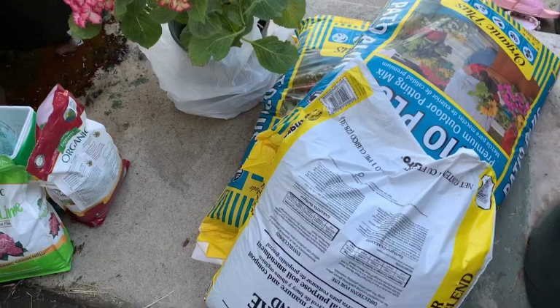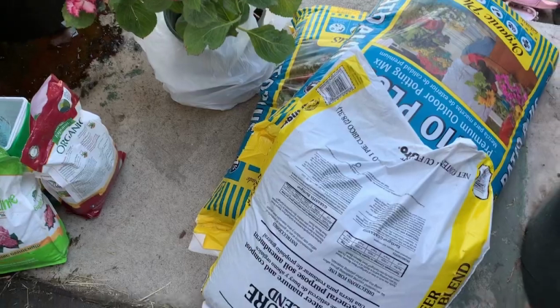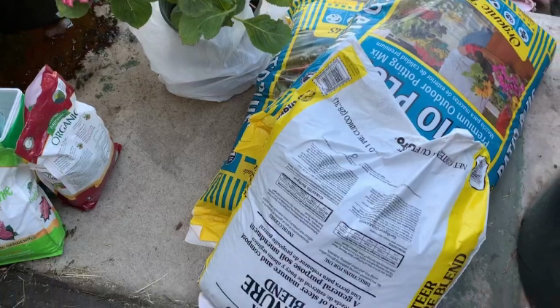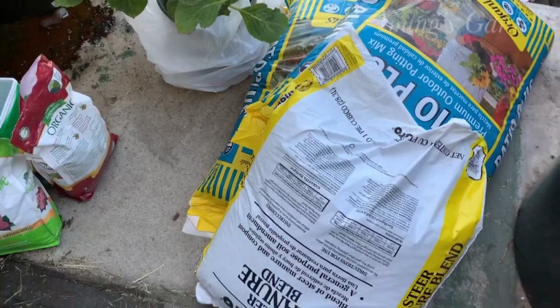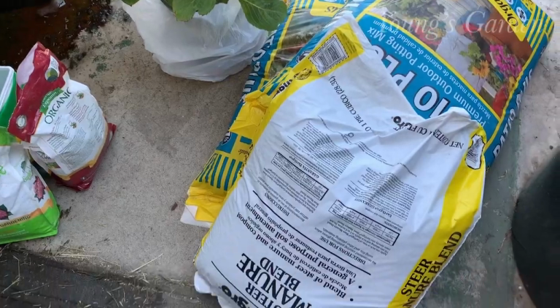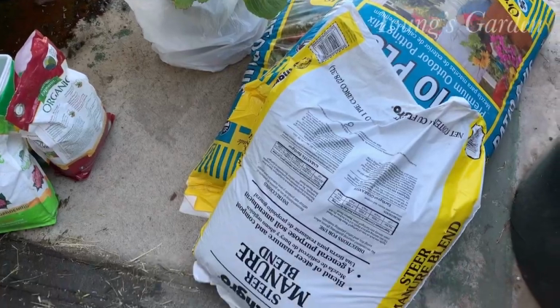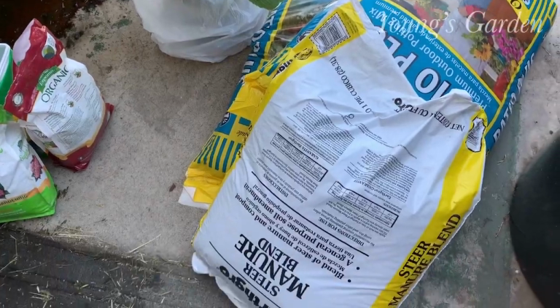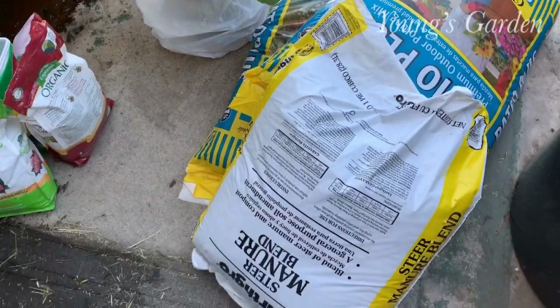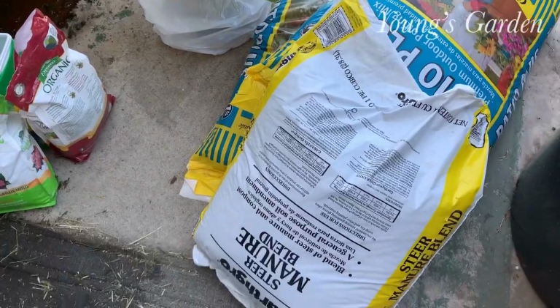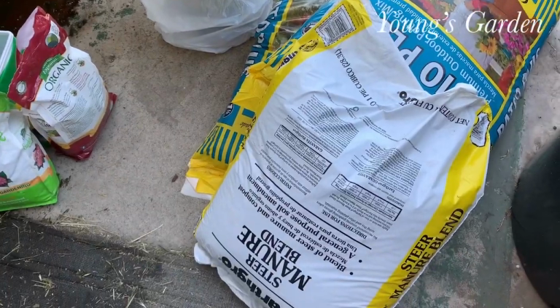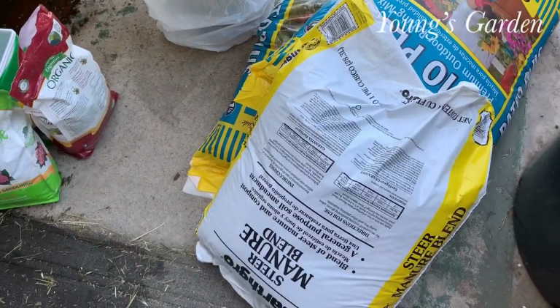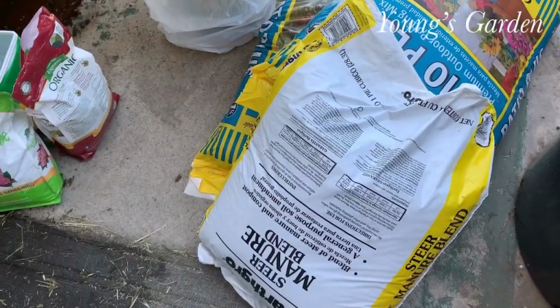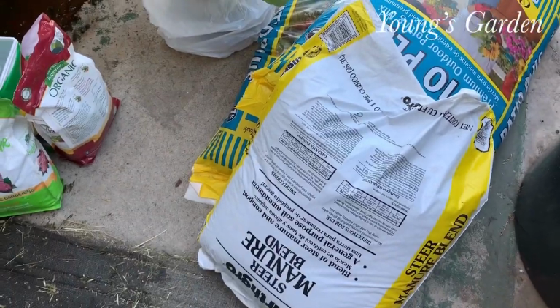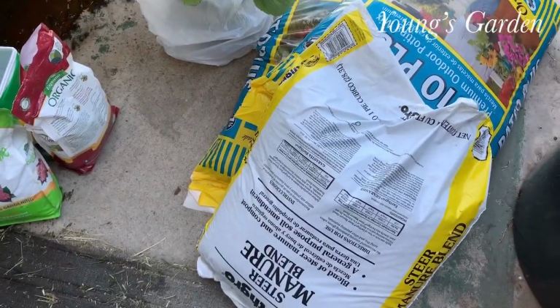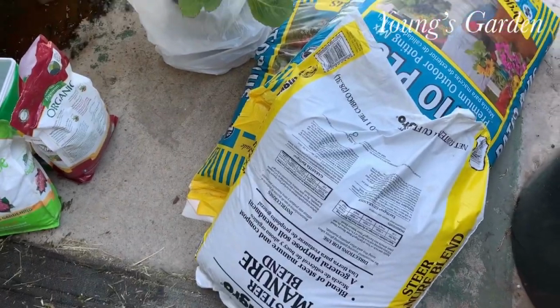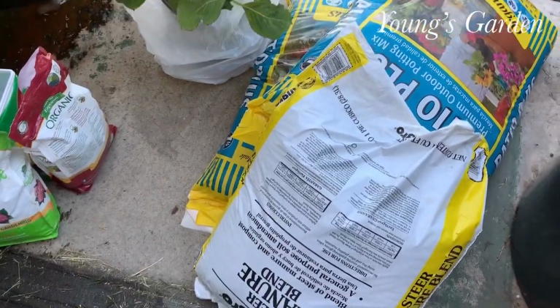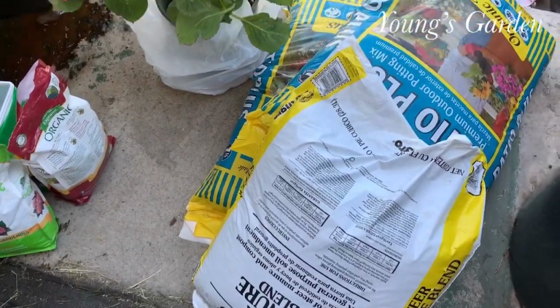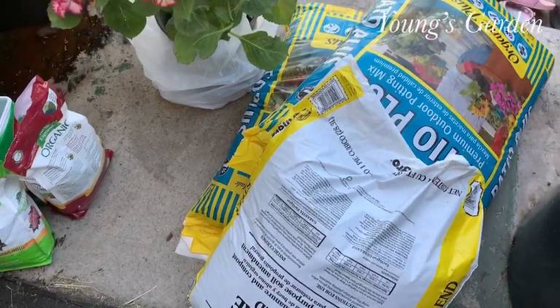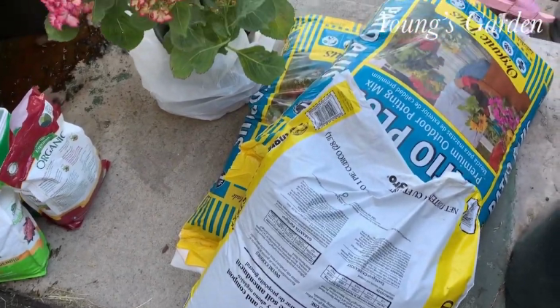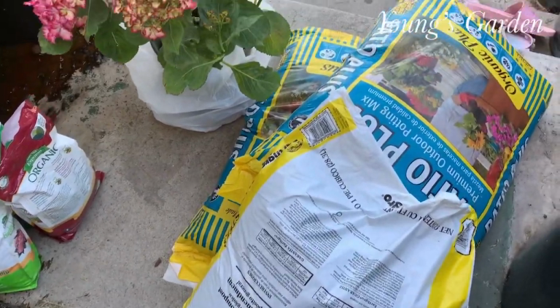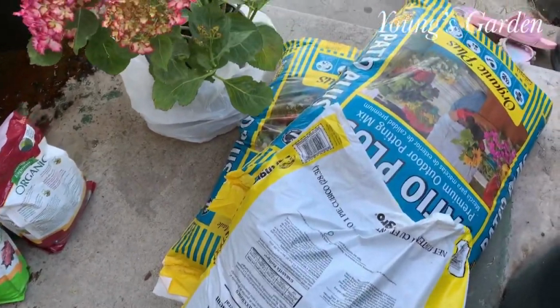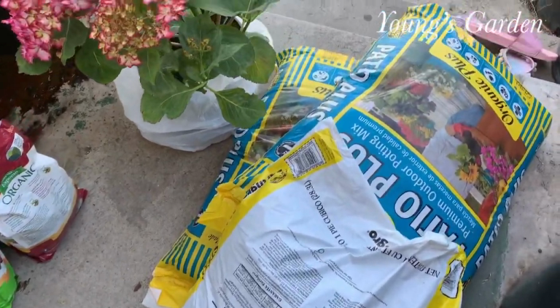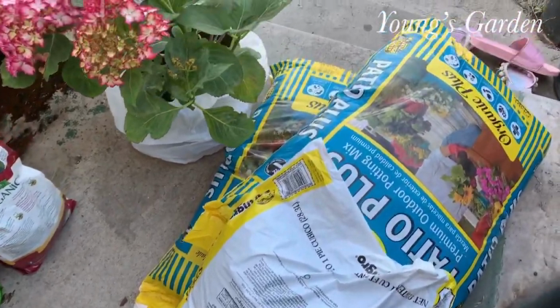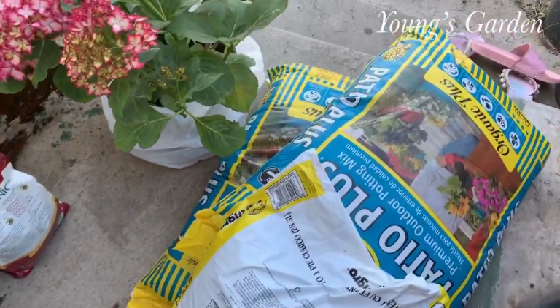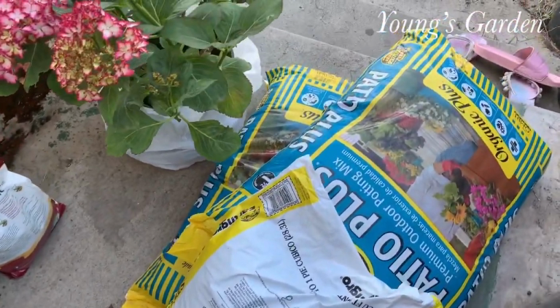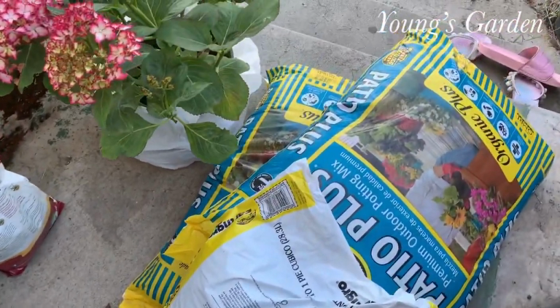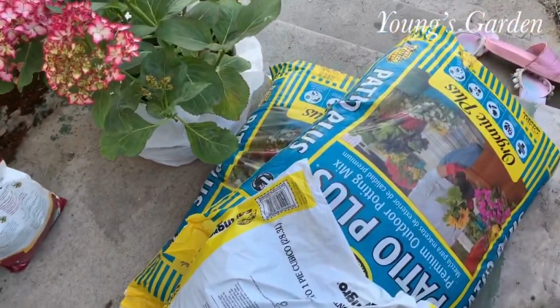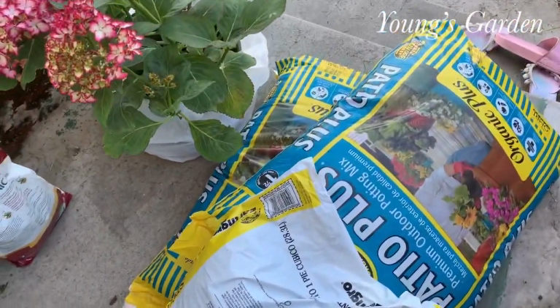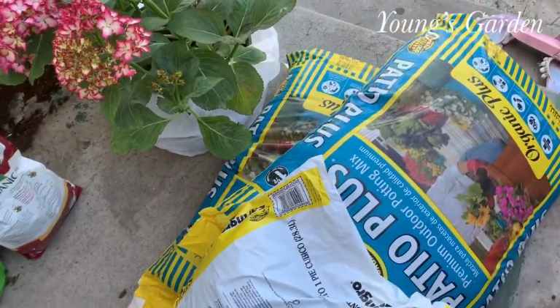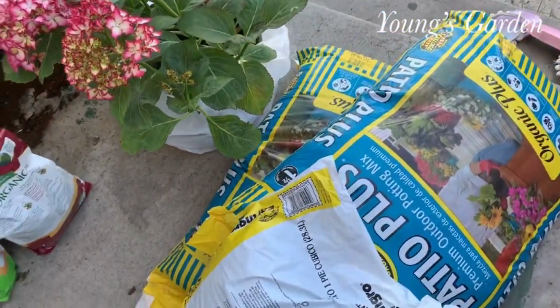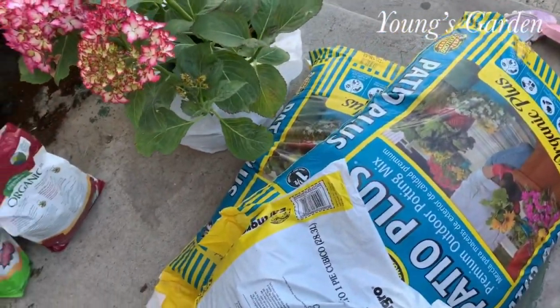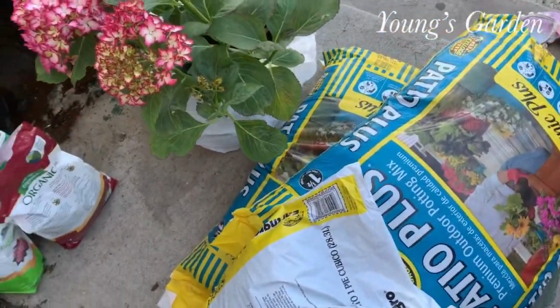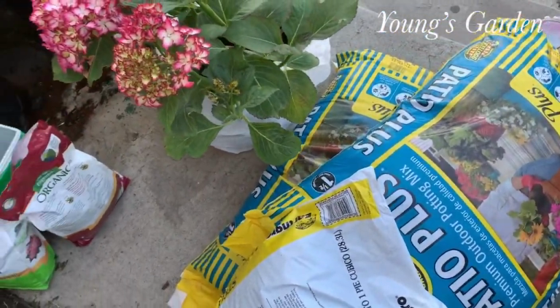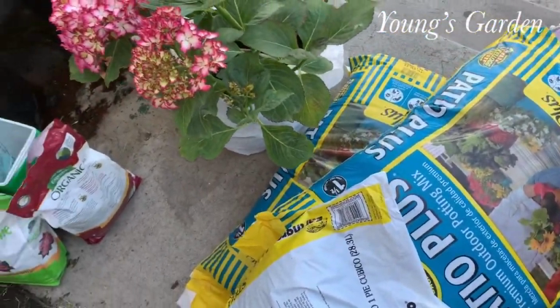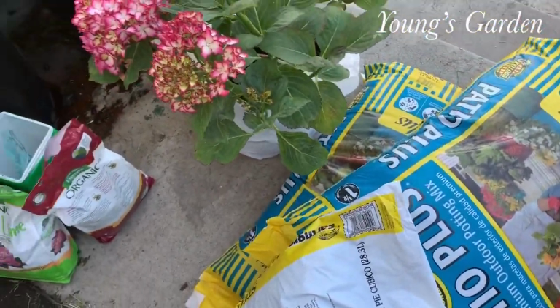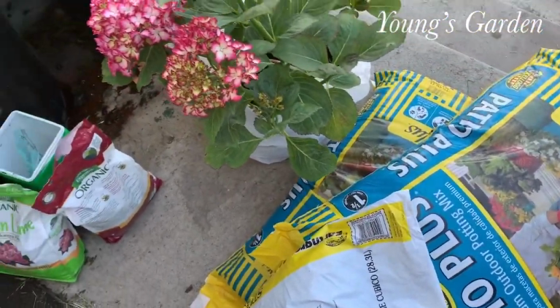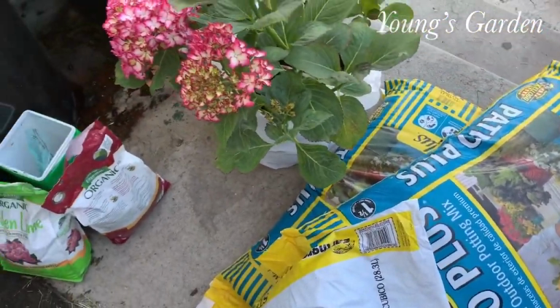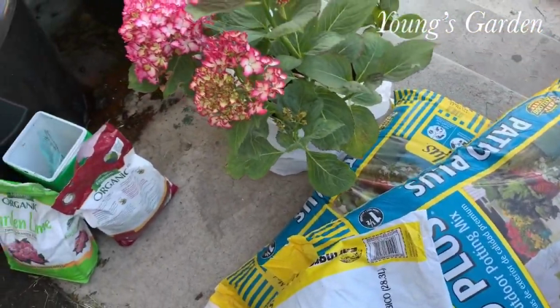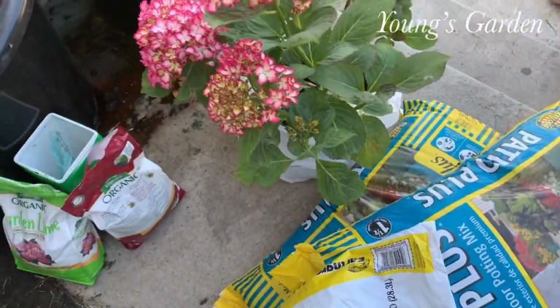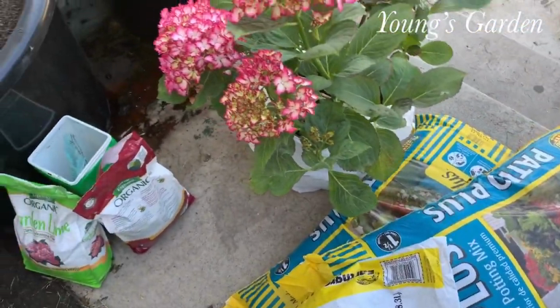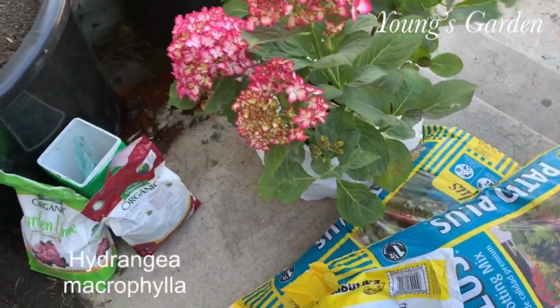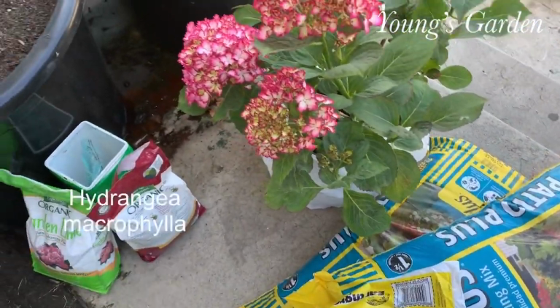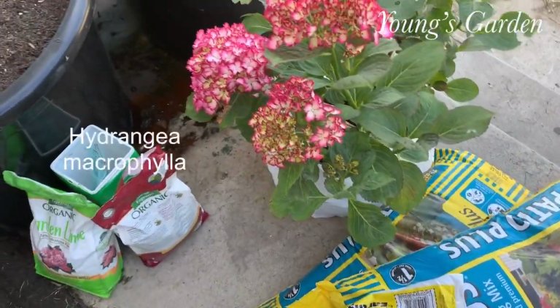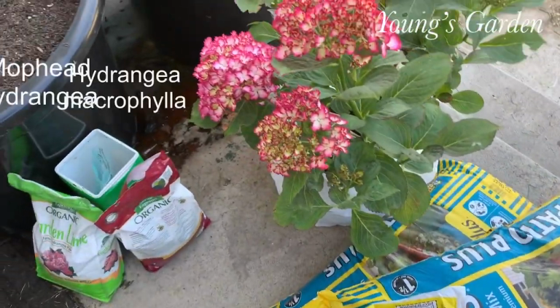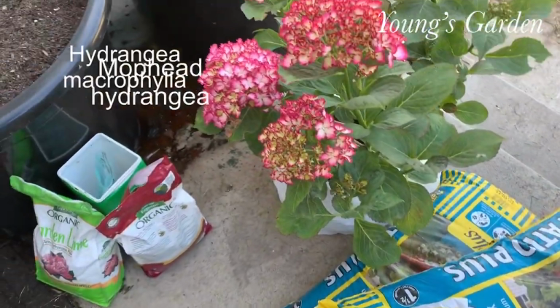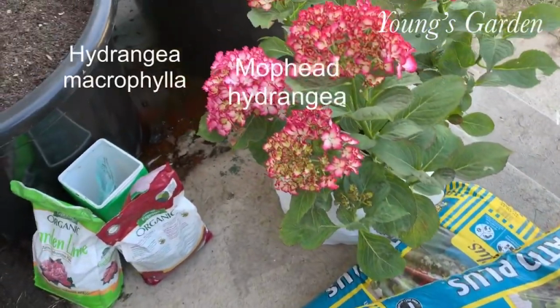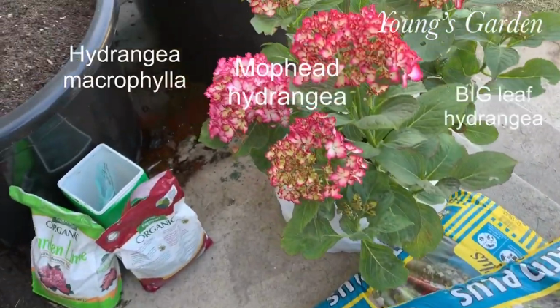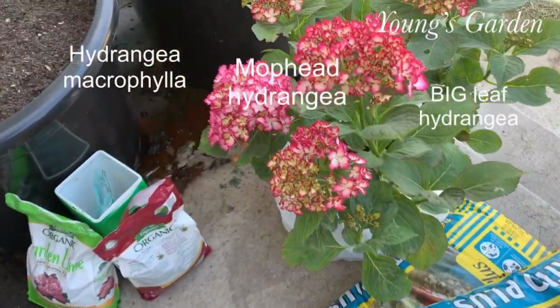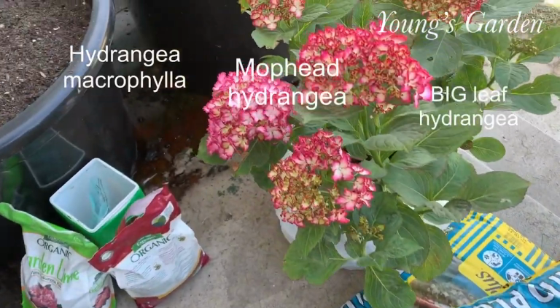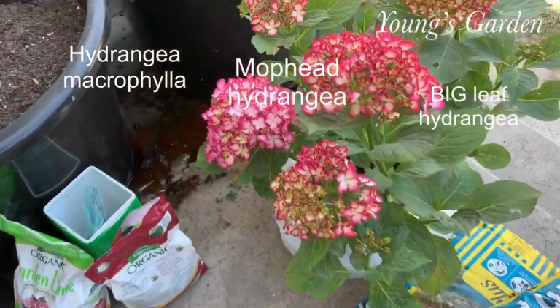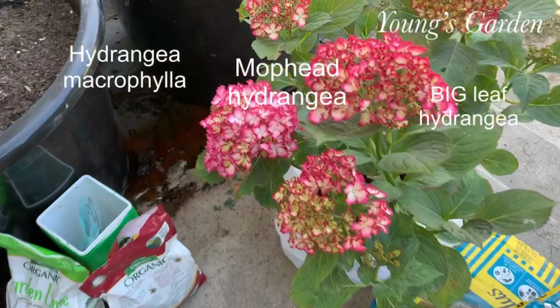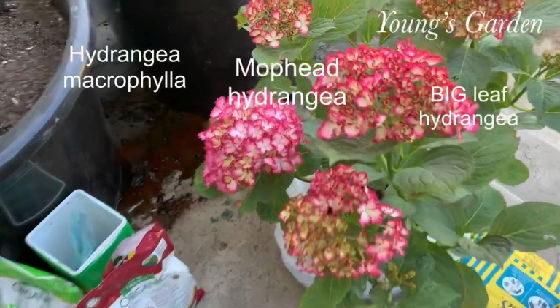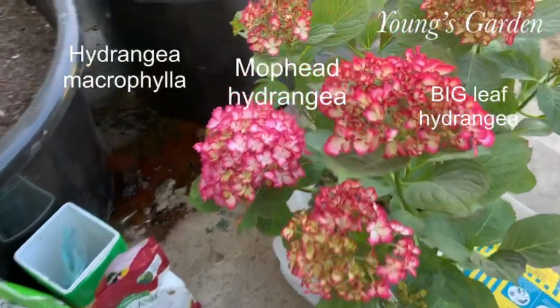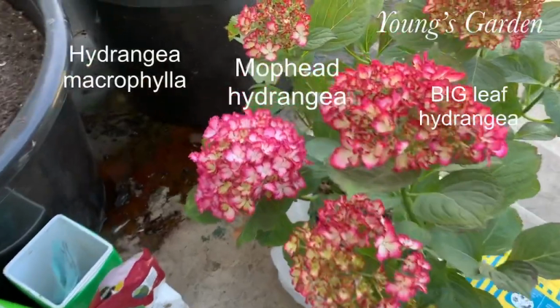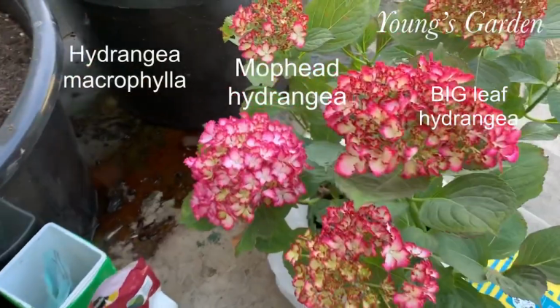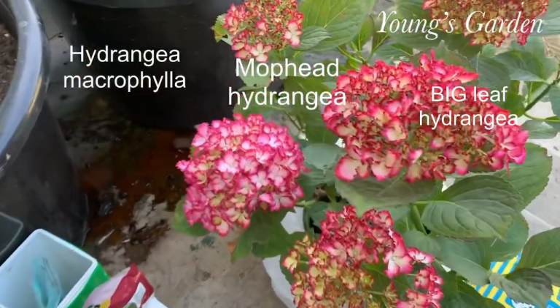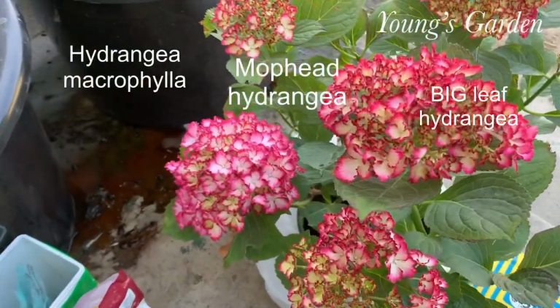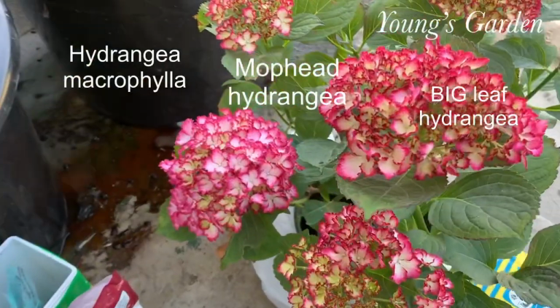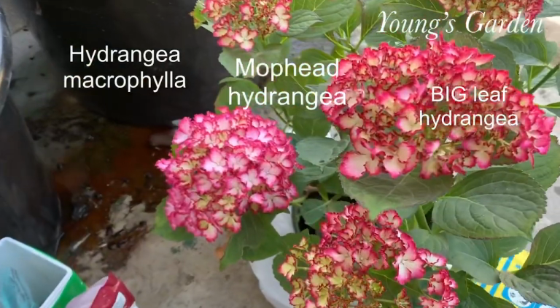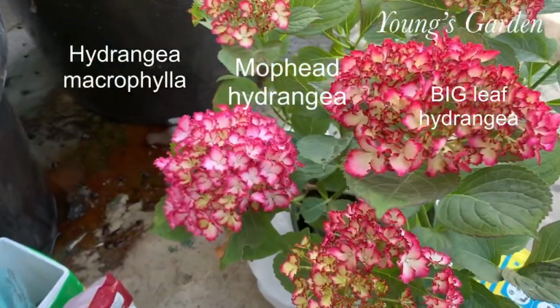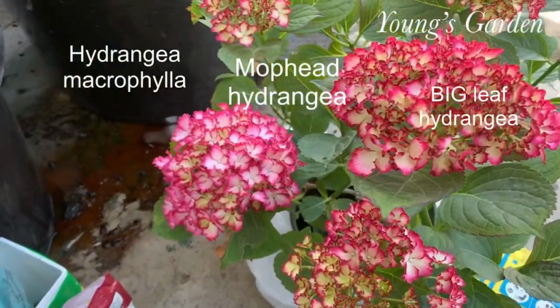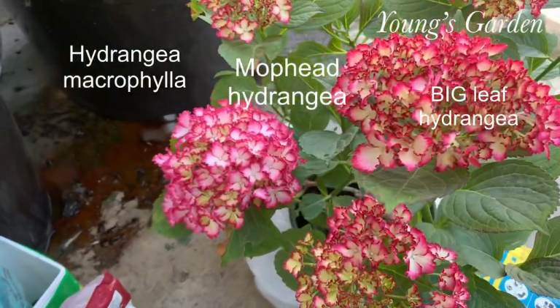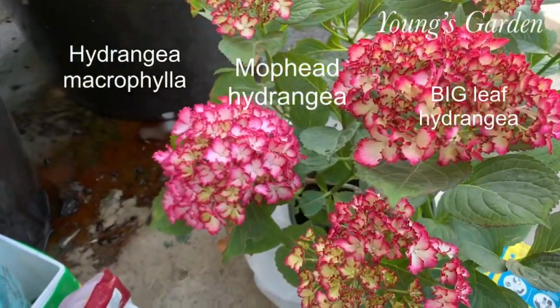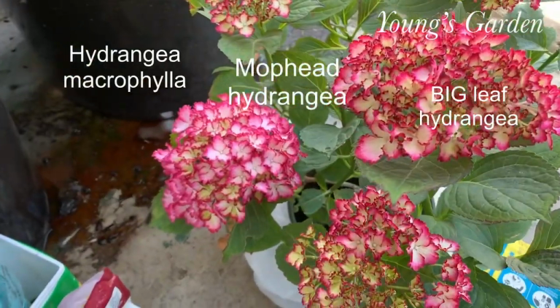Hi guys, welcome back to Young's Garden. Today I would like to show you how I repot my hydrangea.